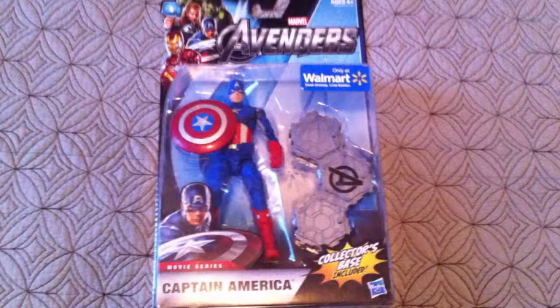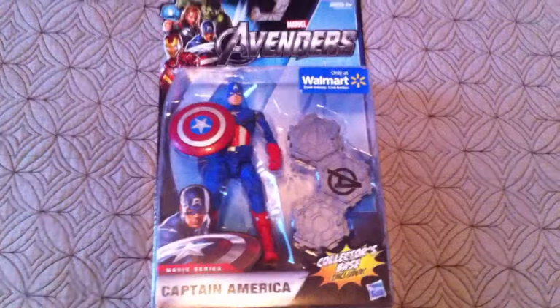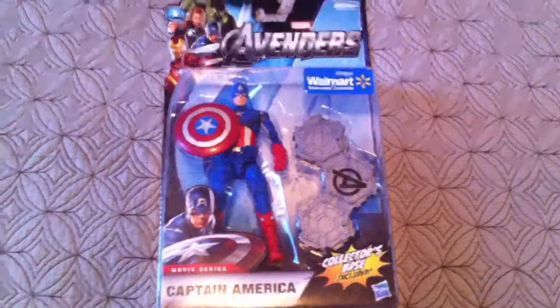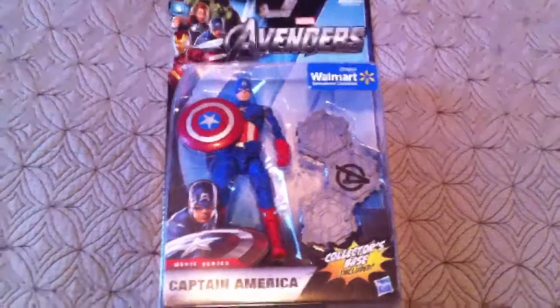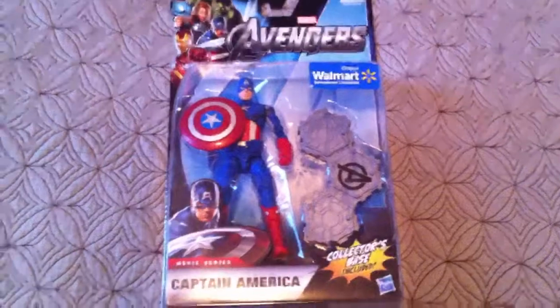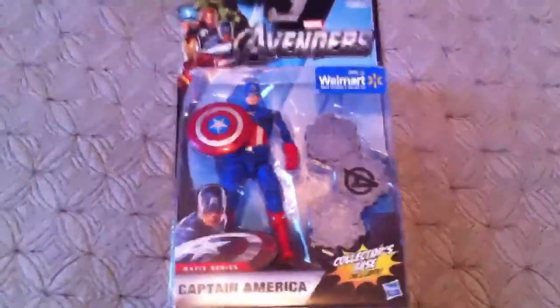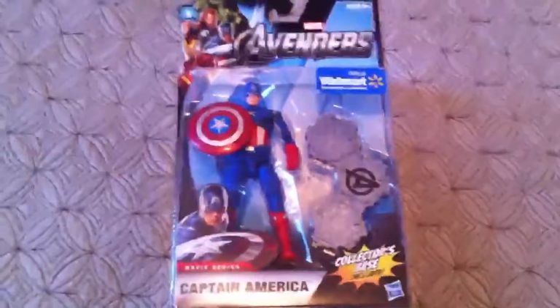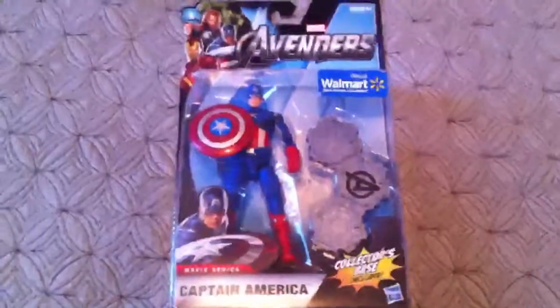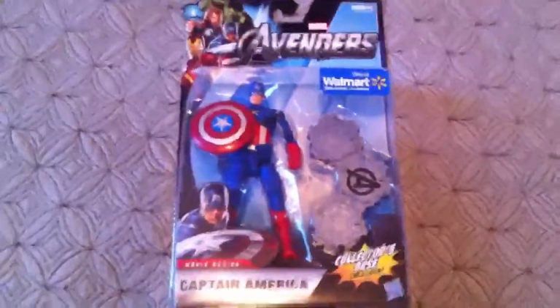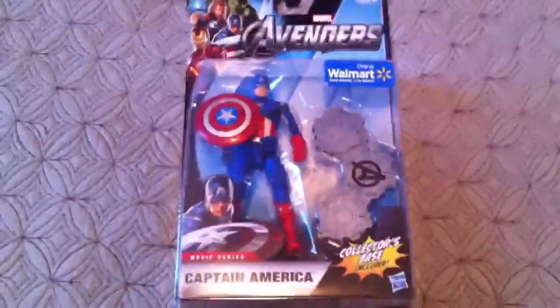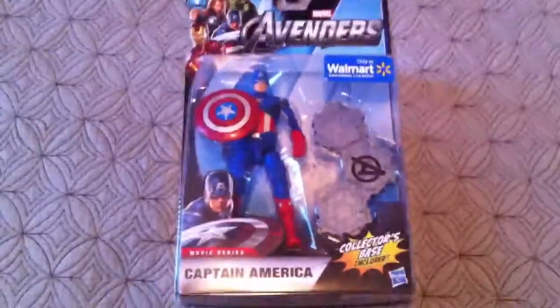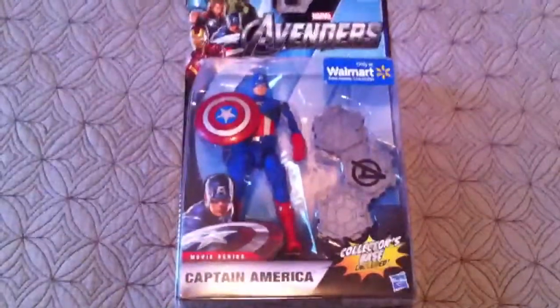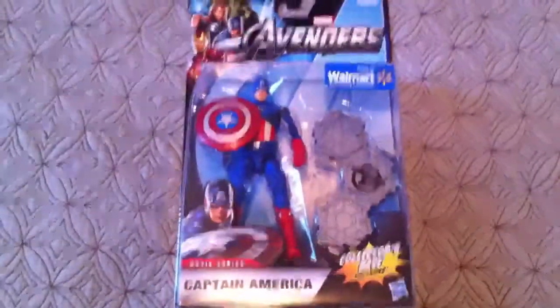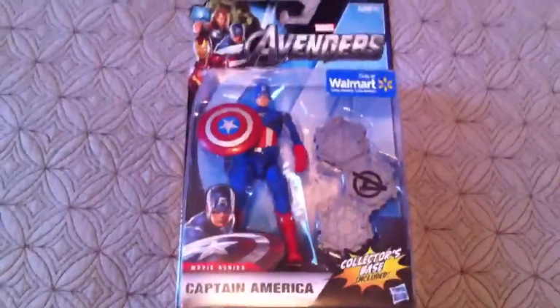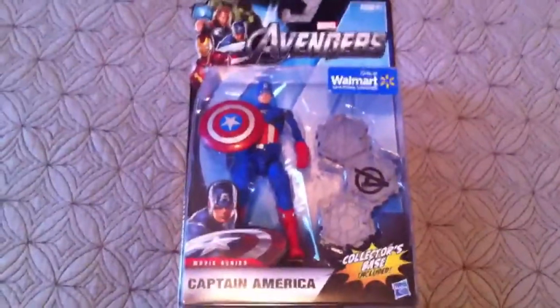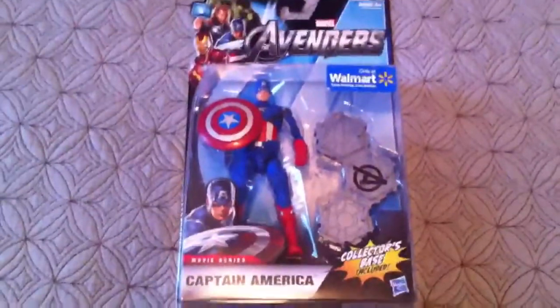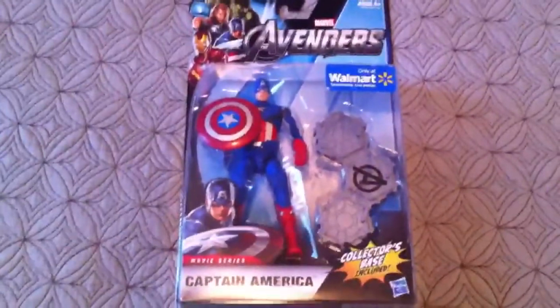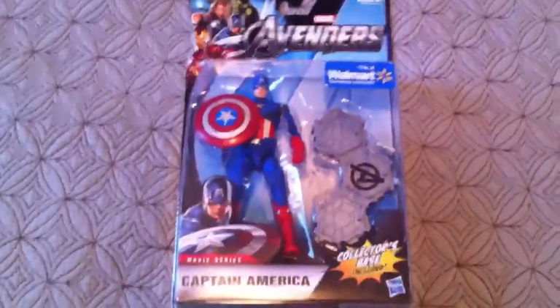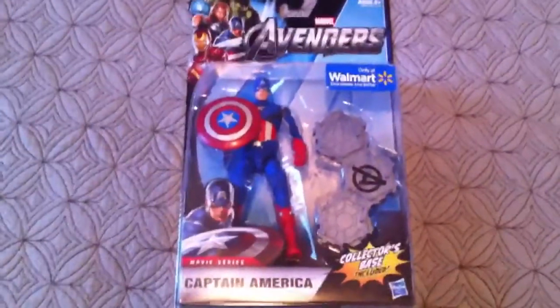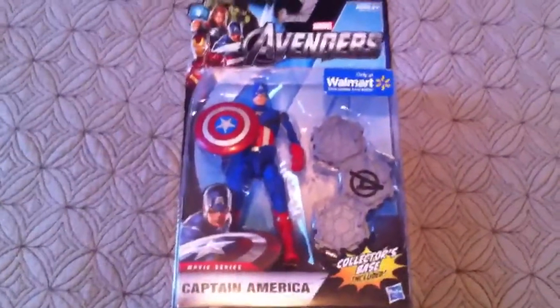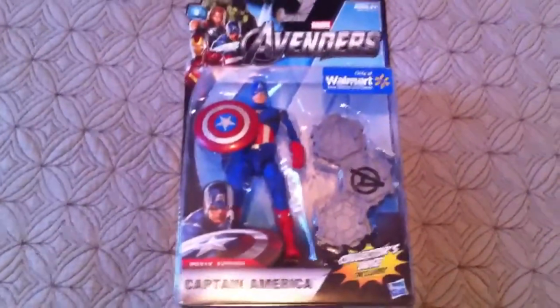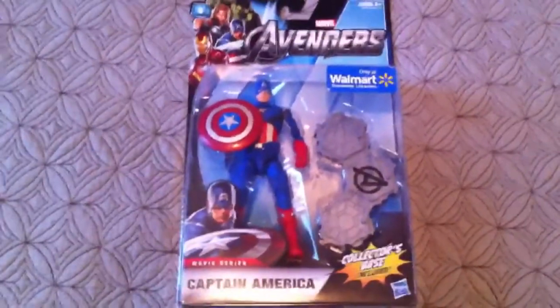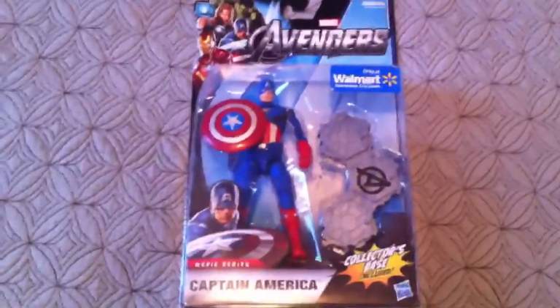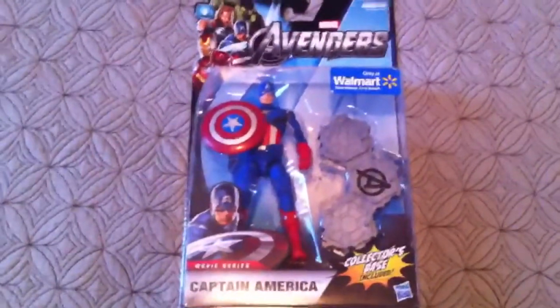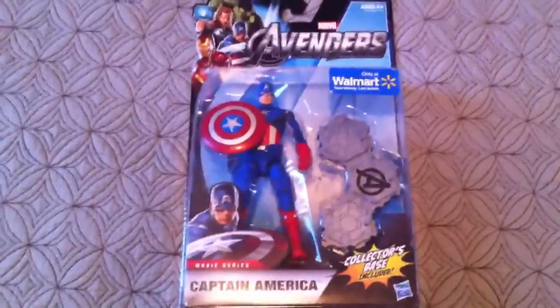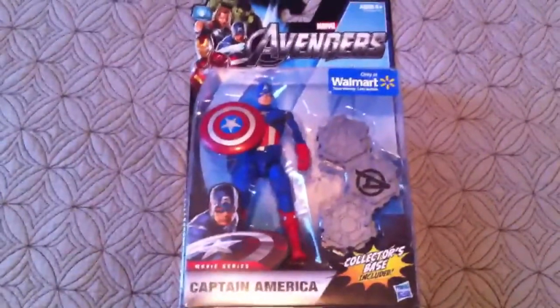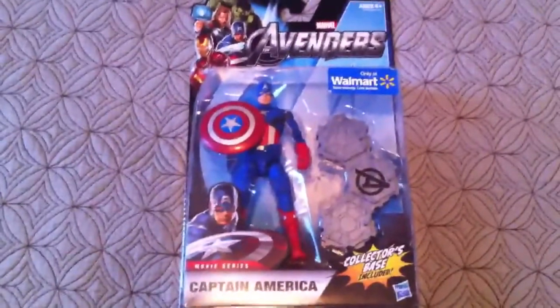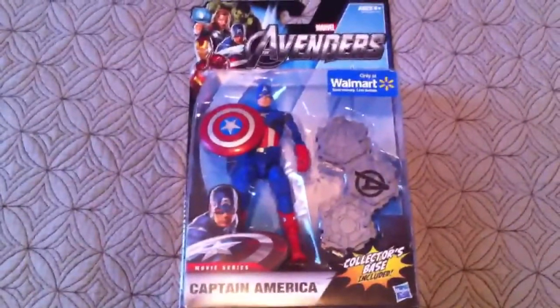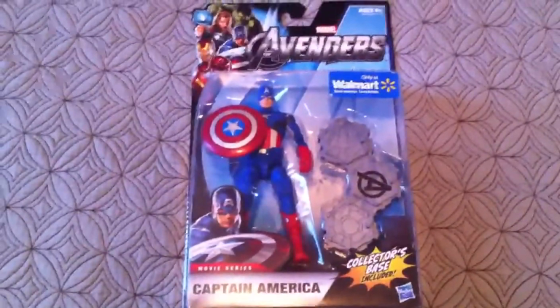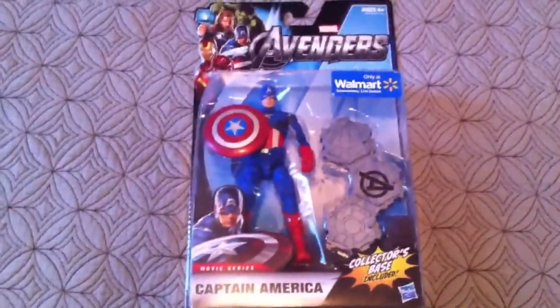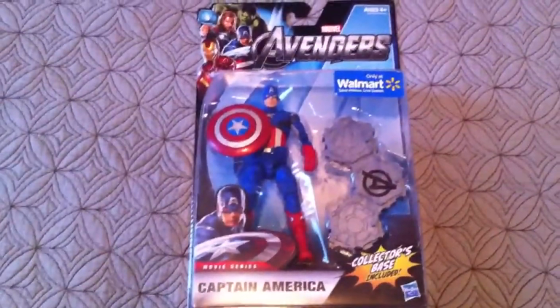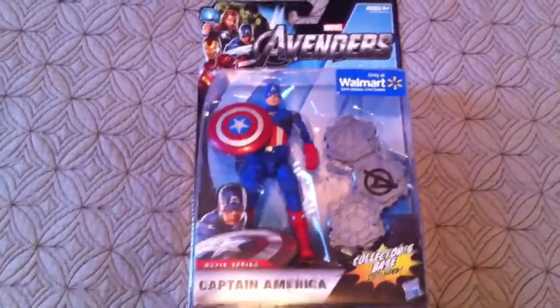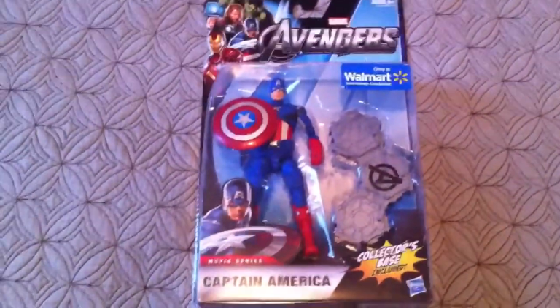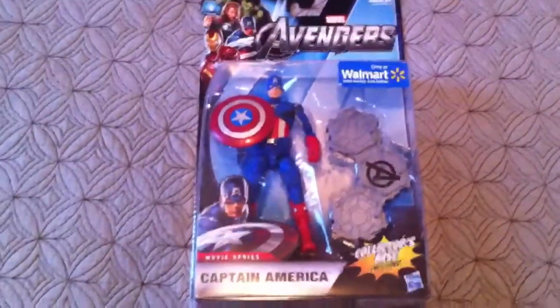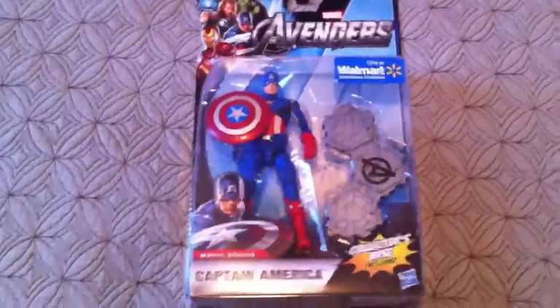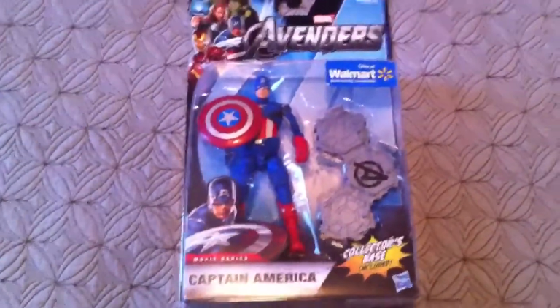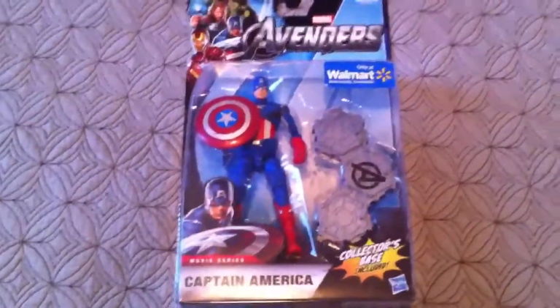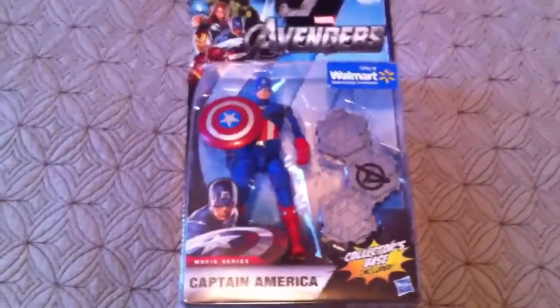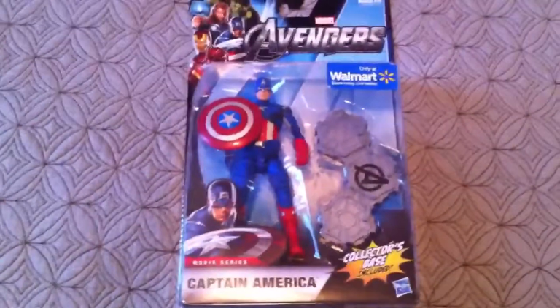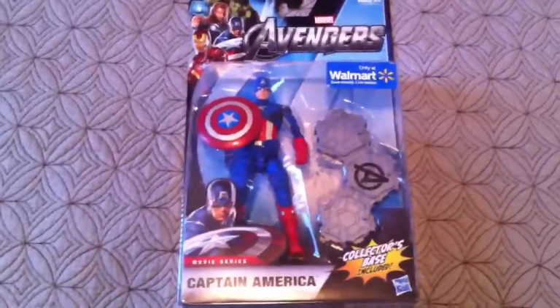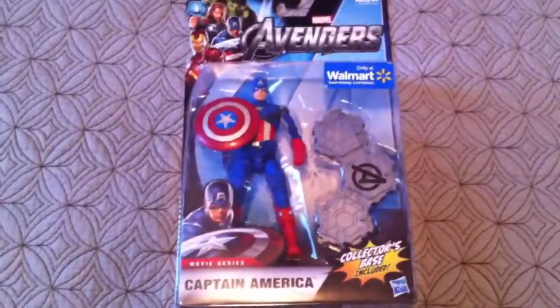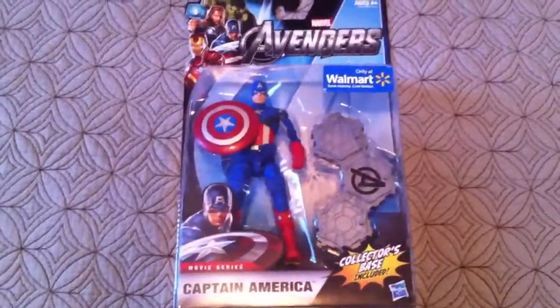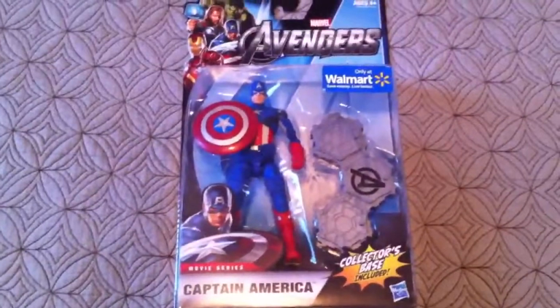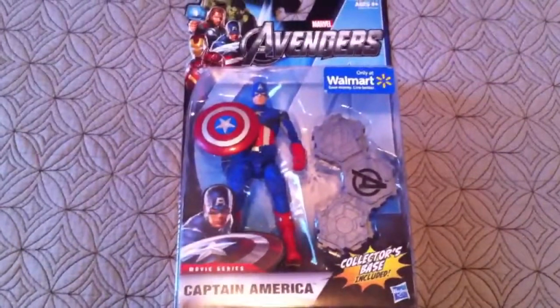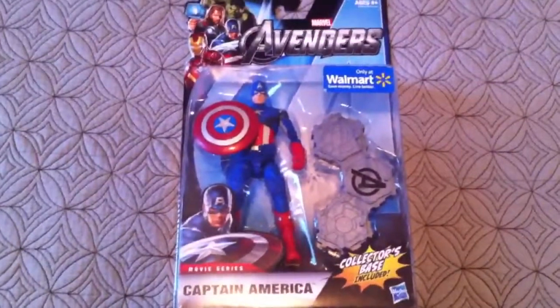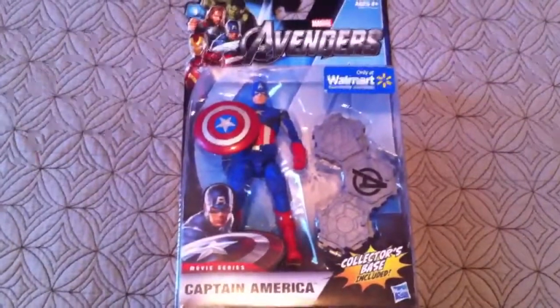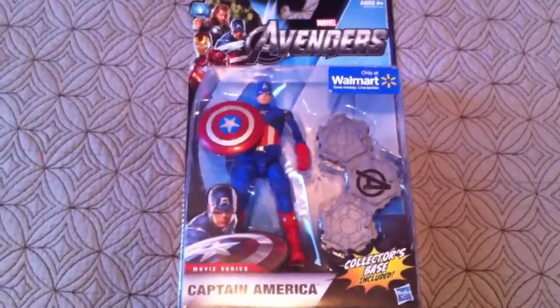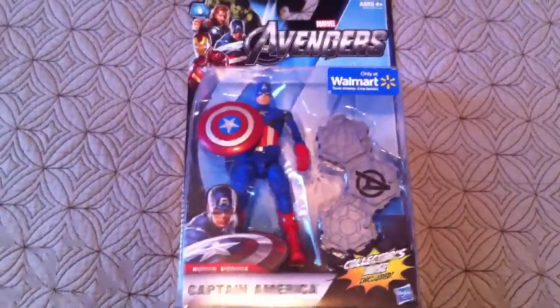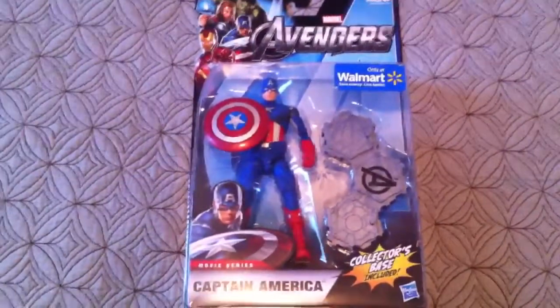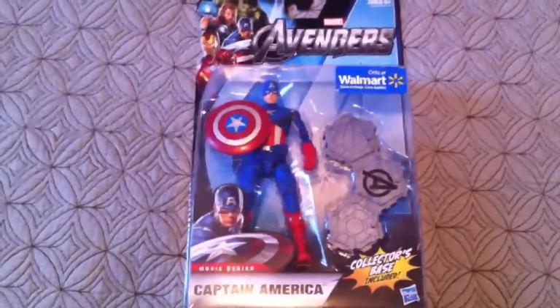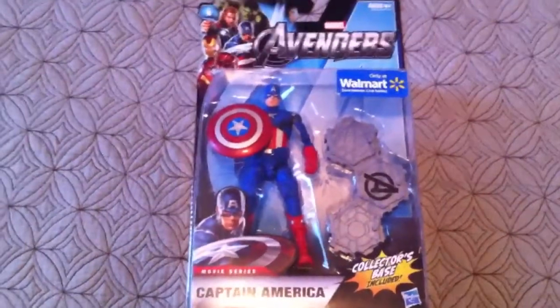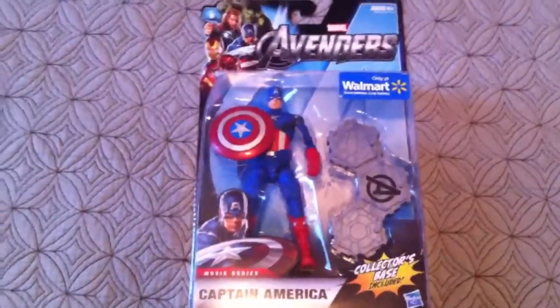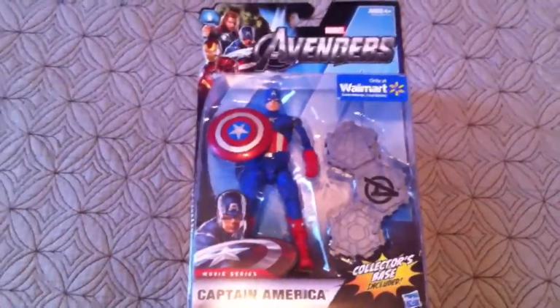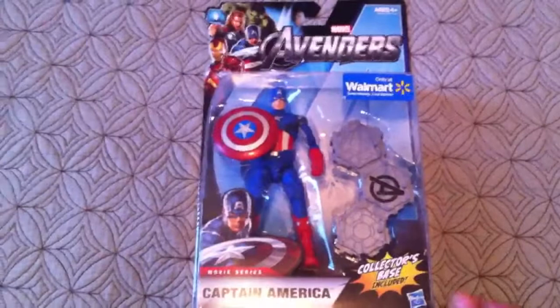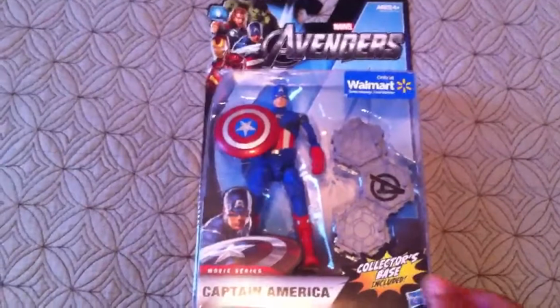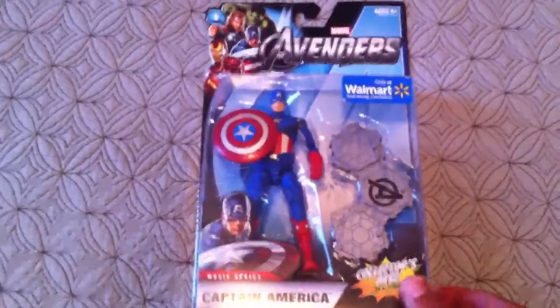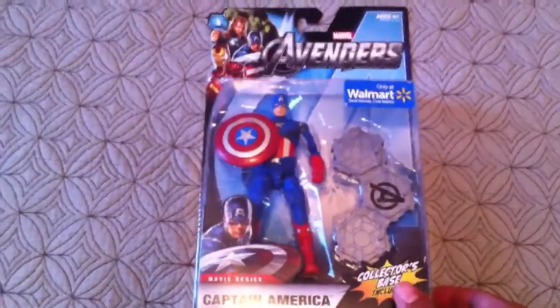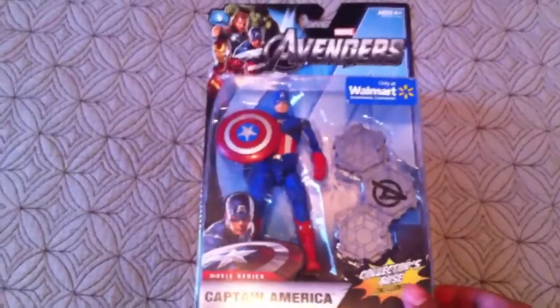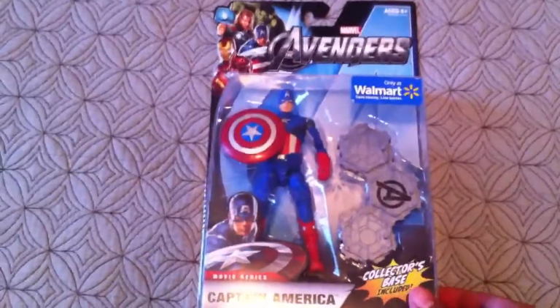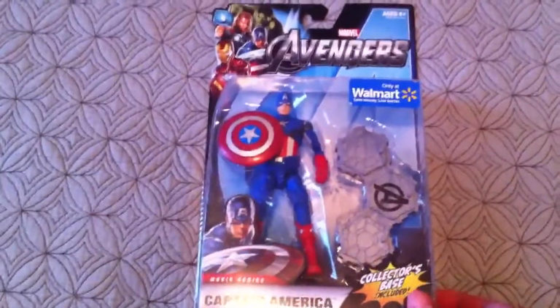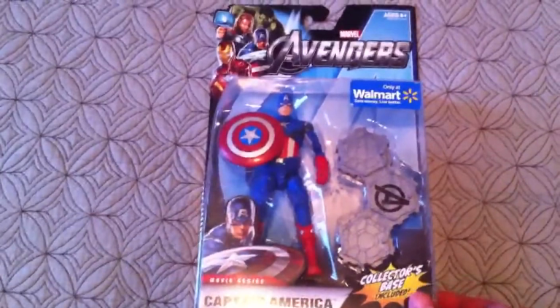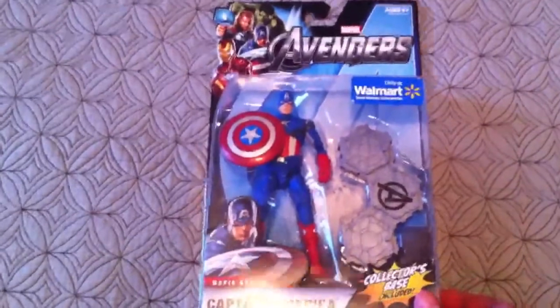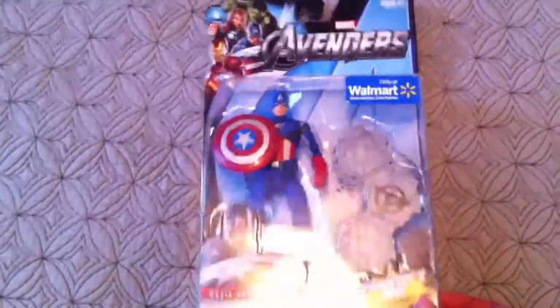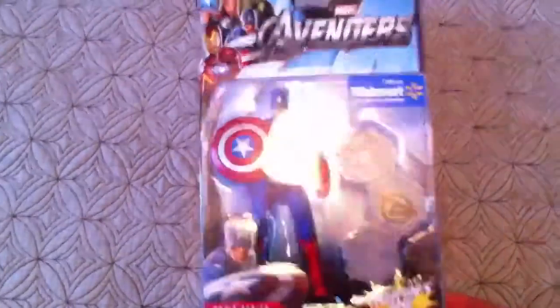Hey guys, it's Isaiah and Eric Review, and today we're reviewing Captain America from the Avengers Walmart exclusive 6-inch.